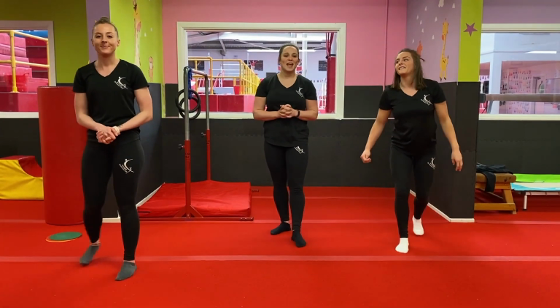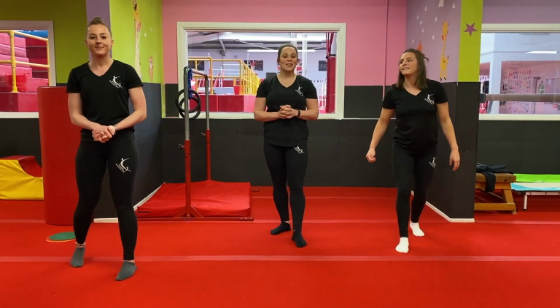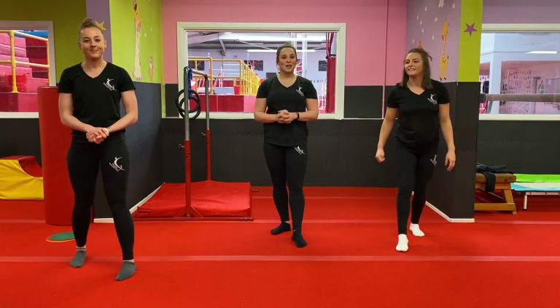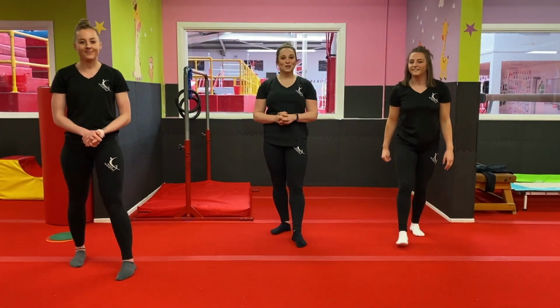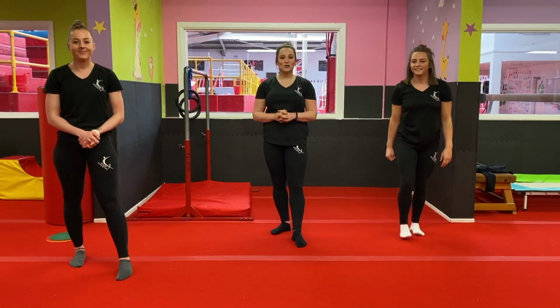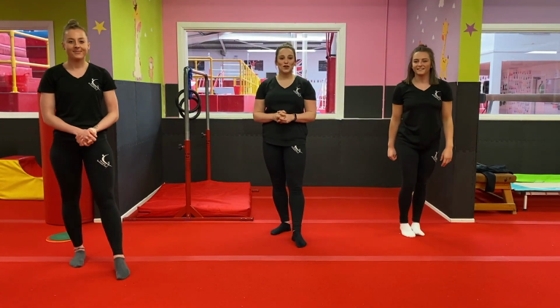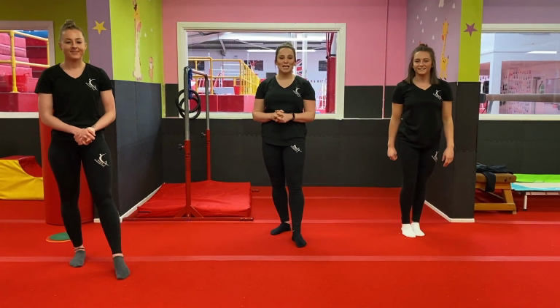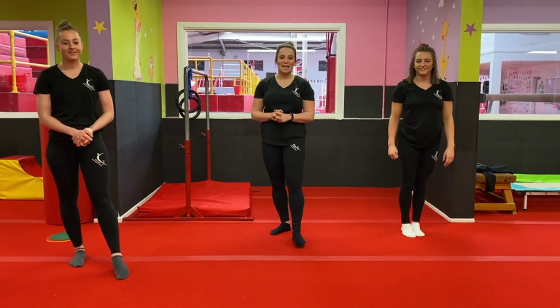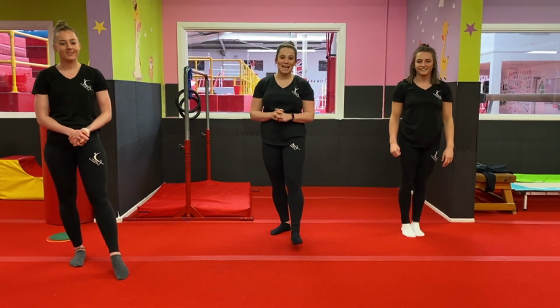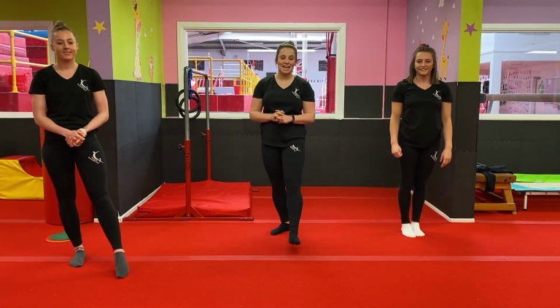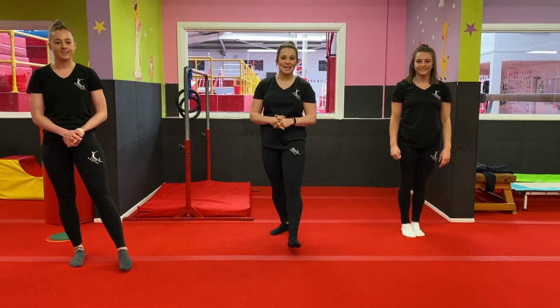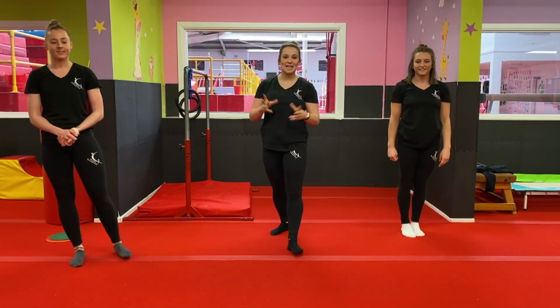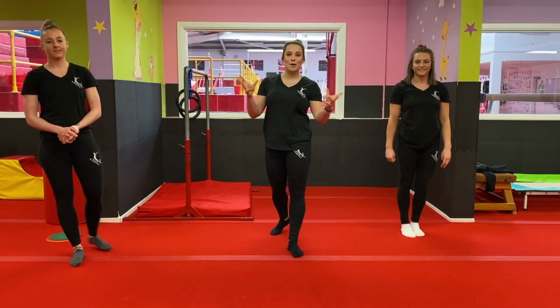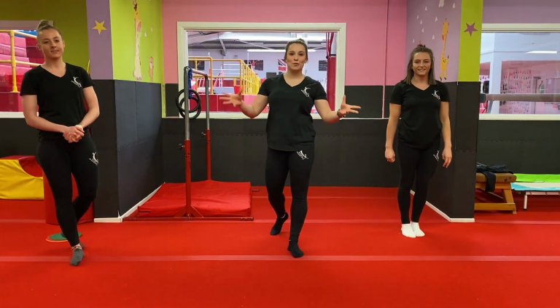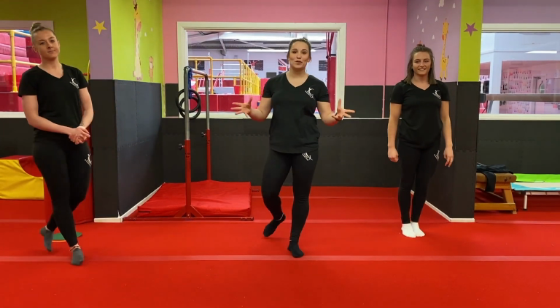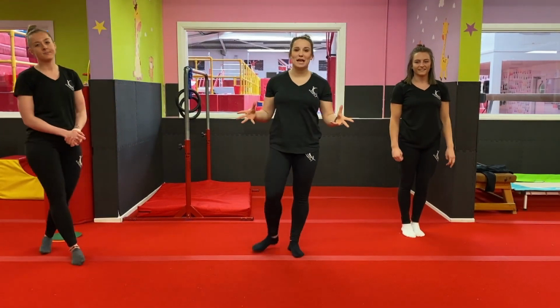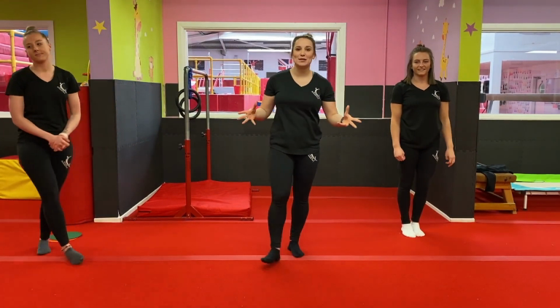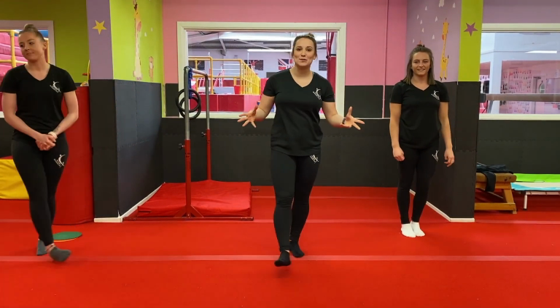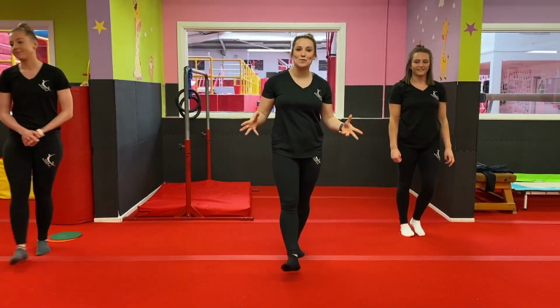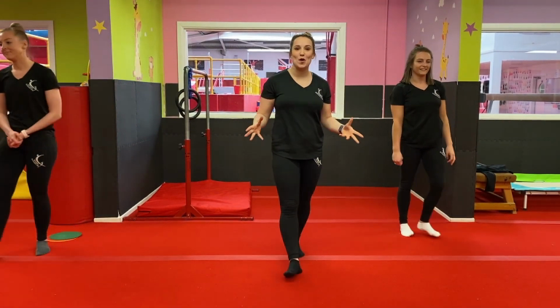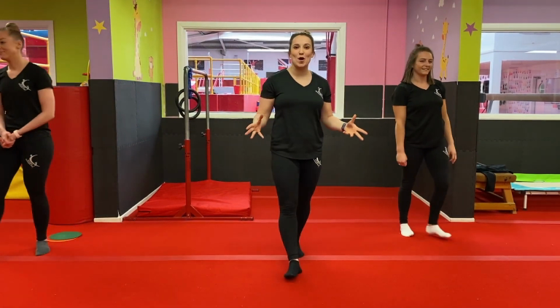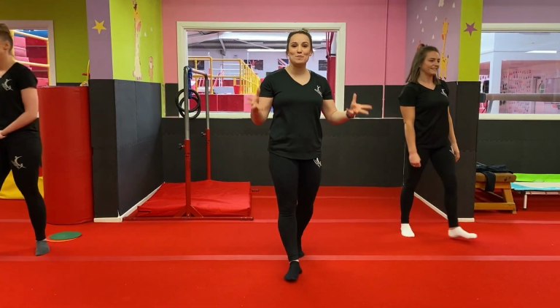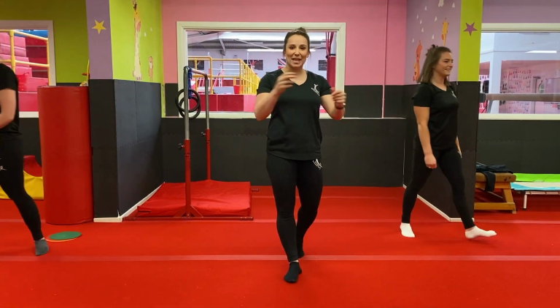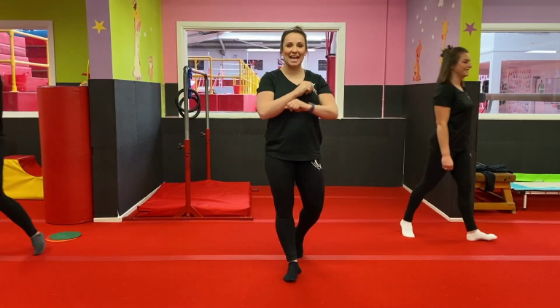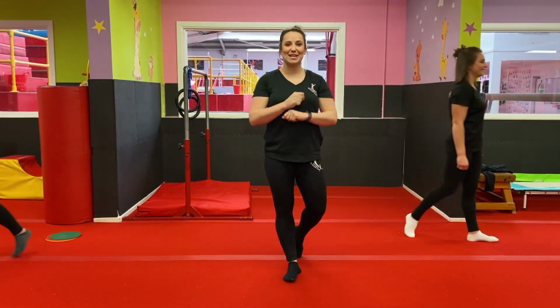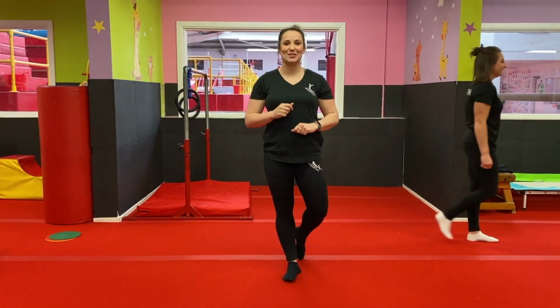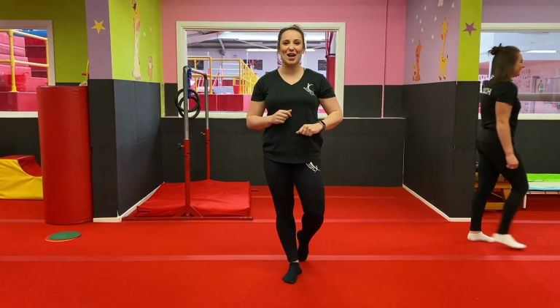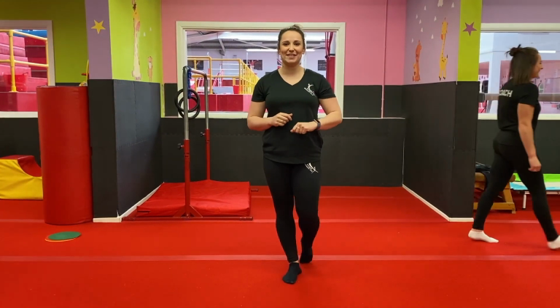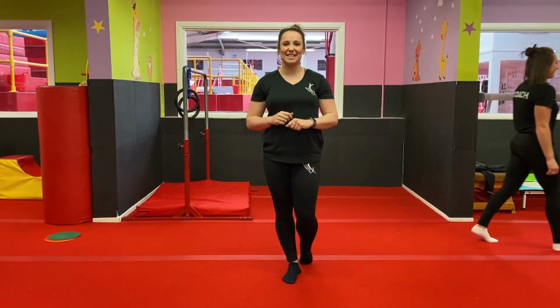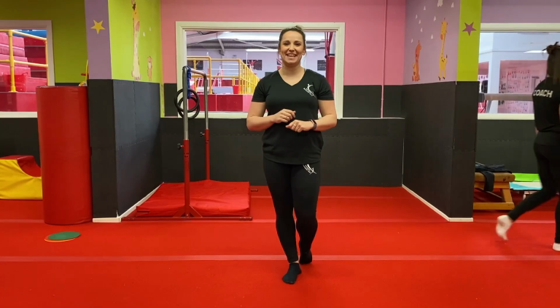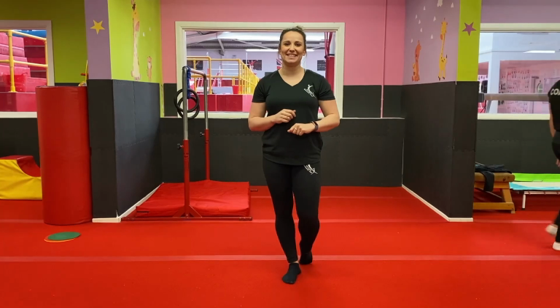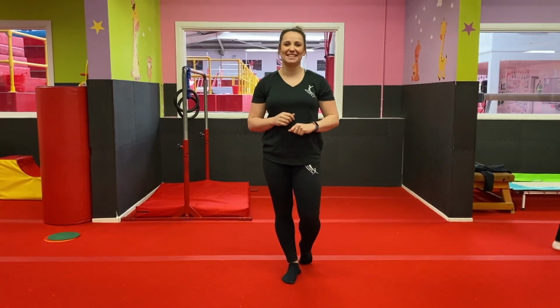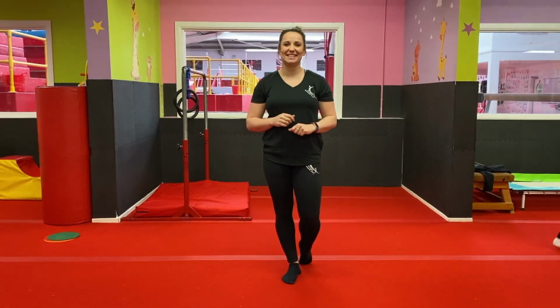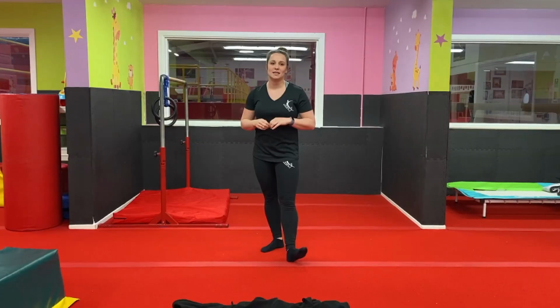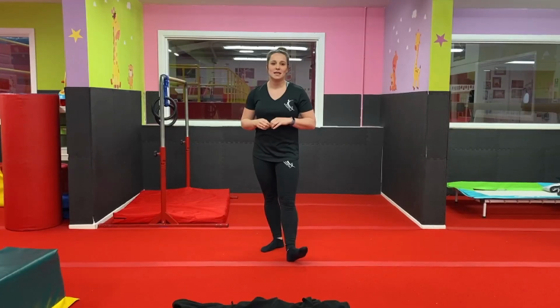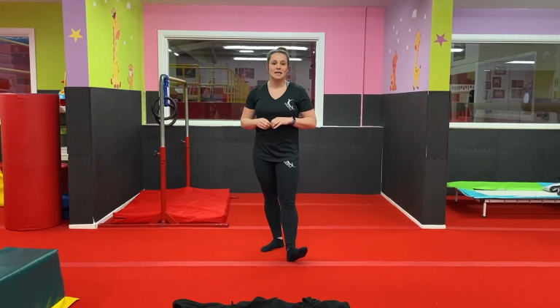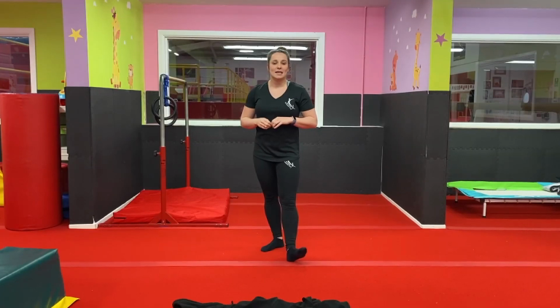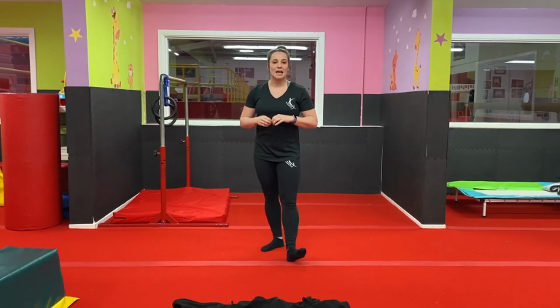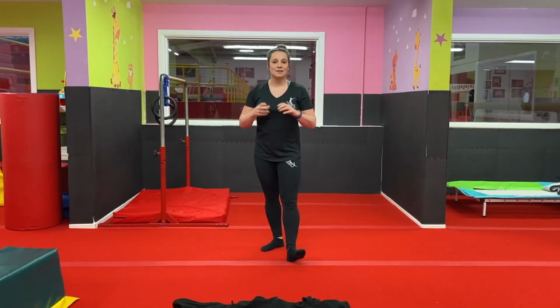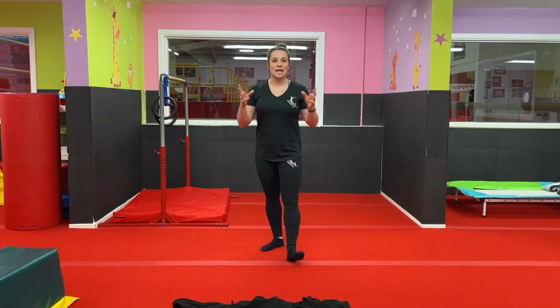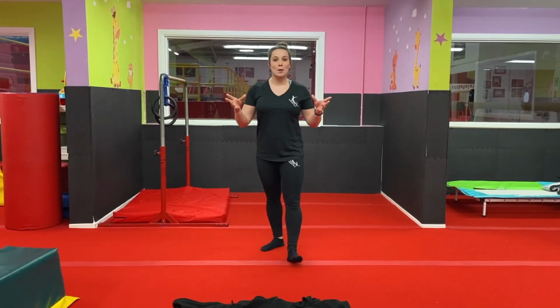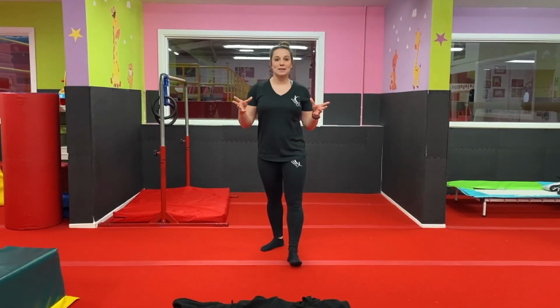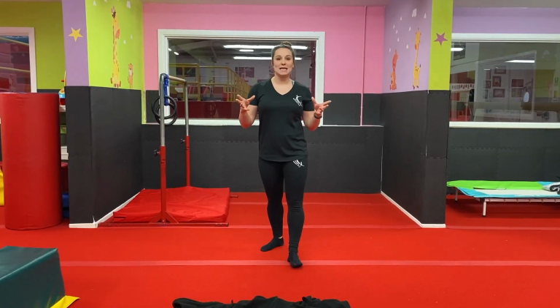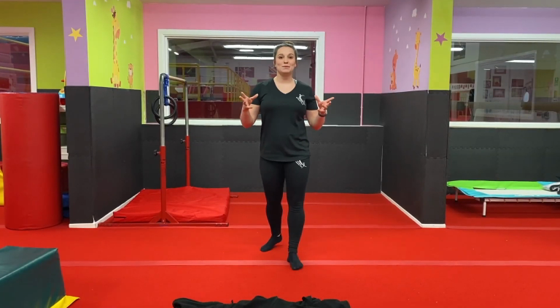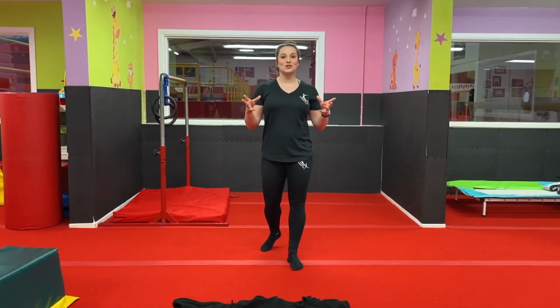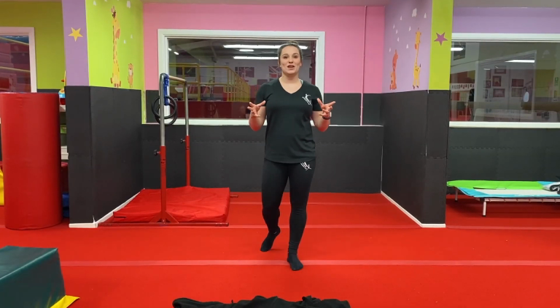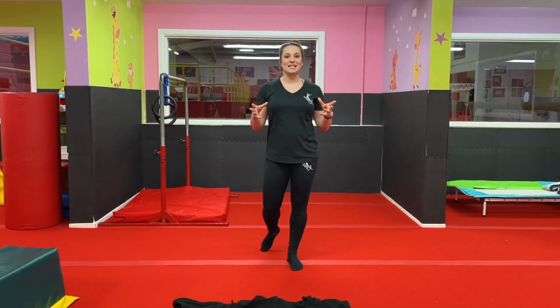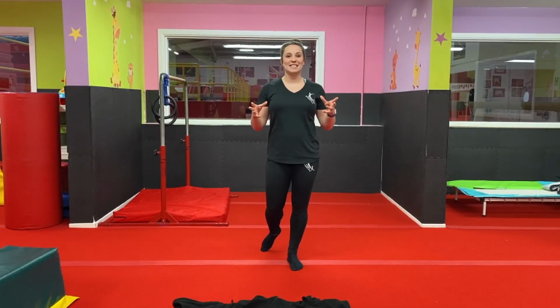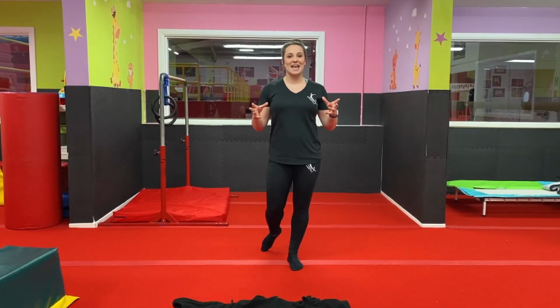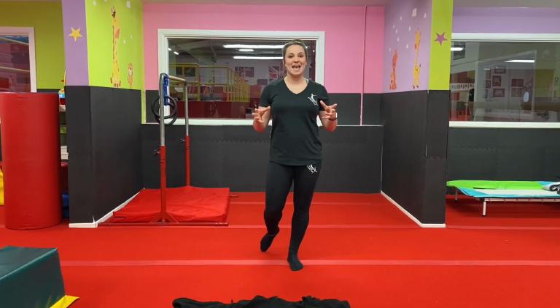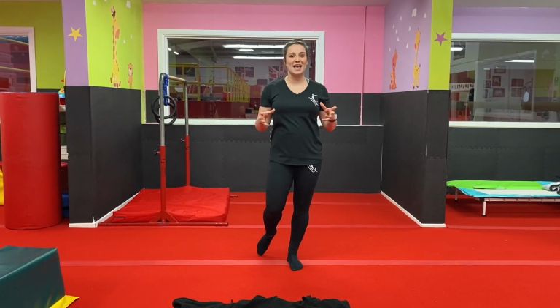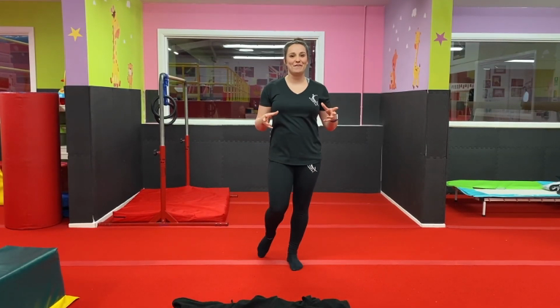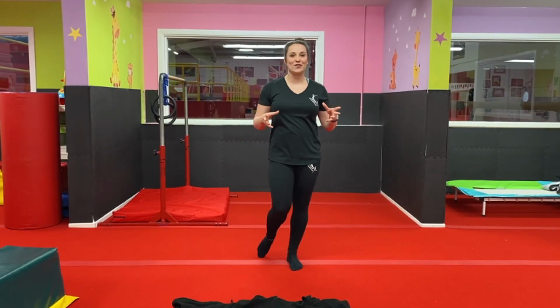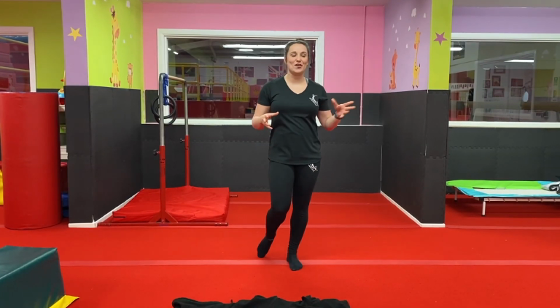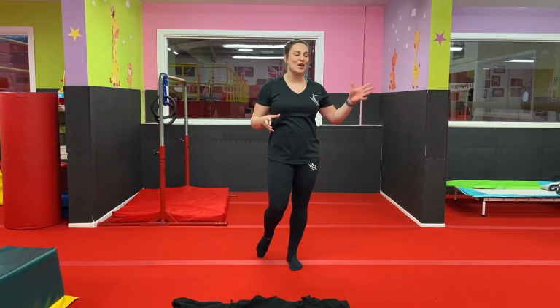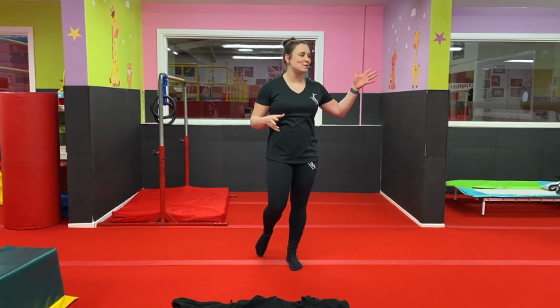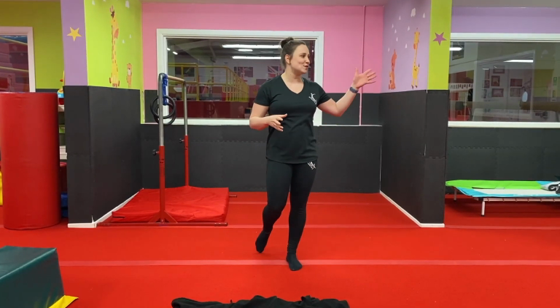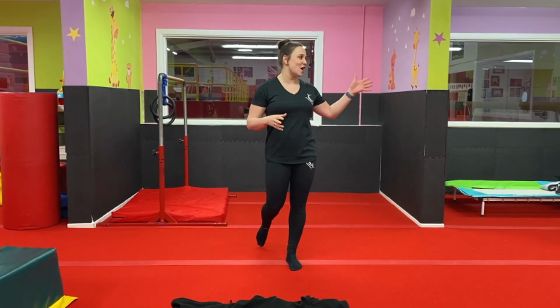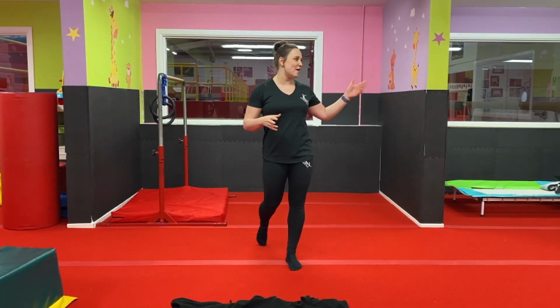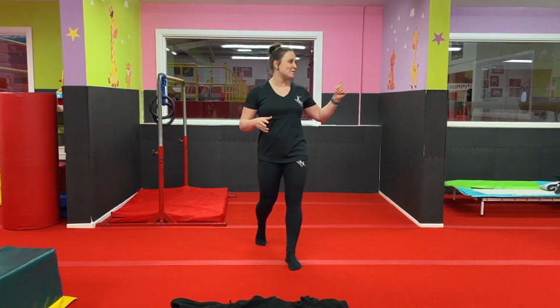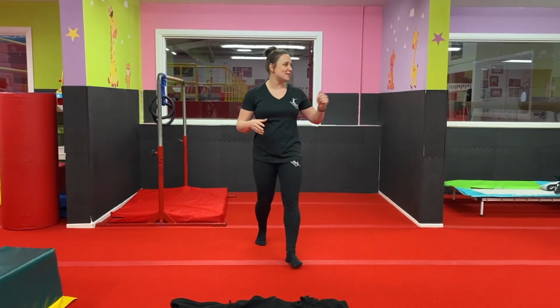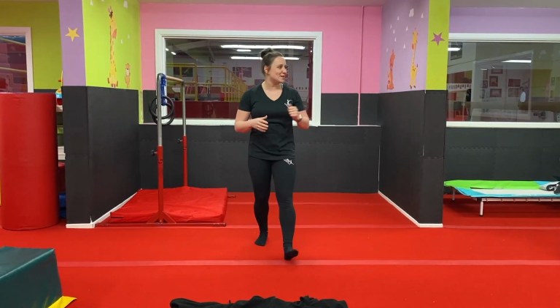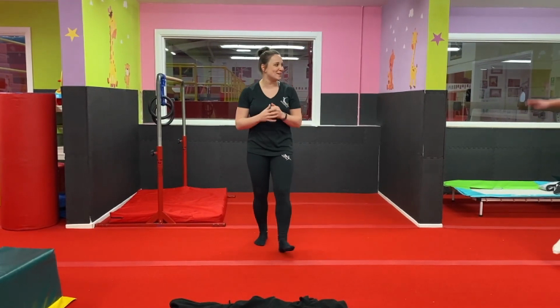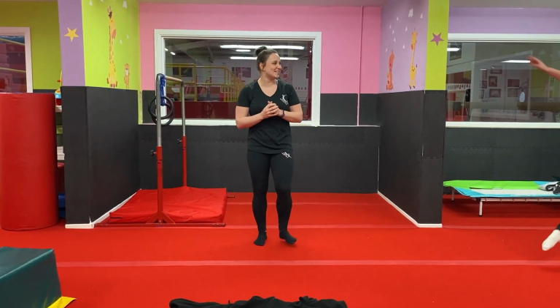Good, well done guys! Thanks for joining in, now we're all nice and warm we can get started. To help me demonstrate today I've got coach Cara with us.